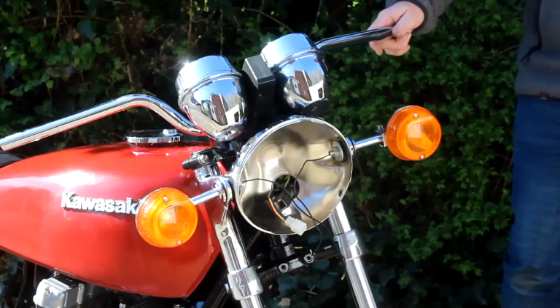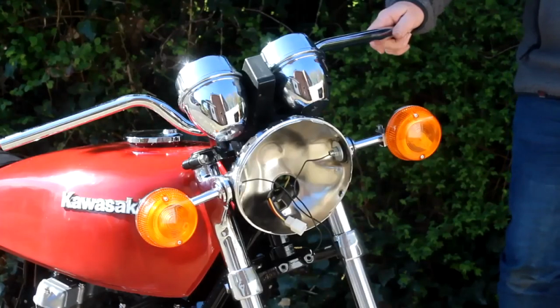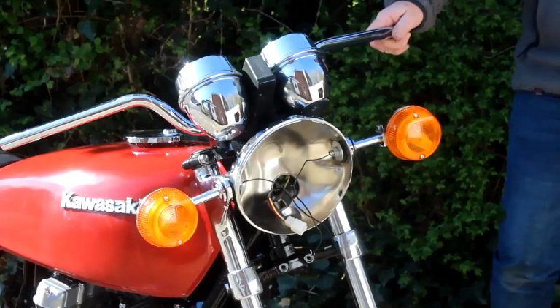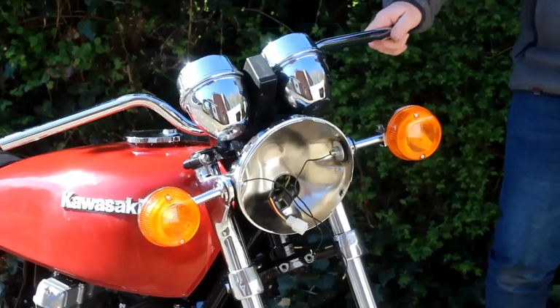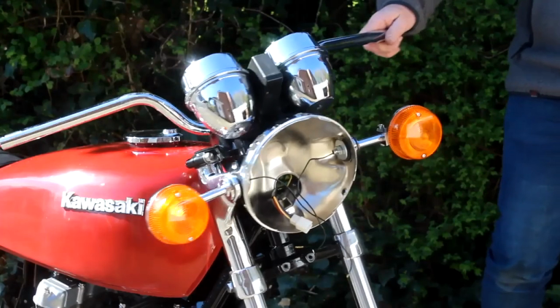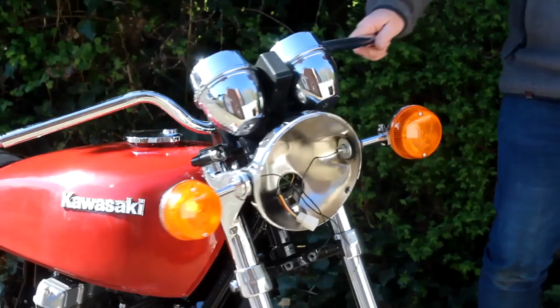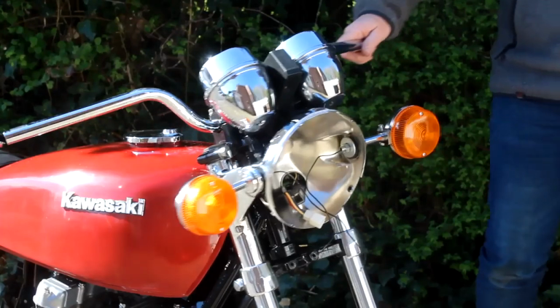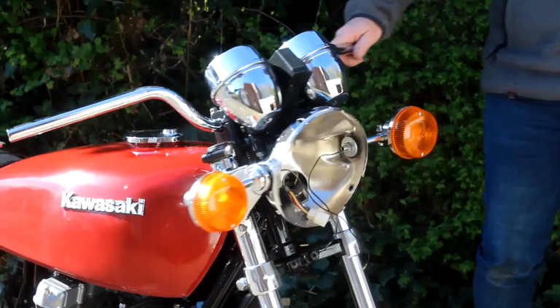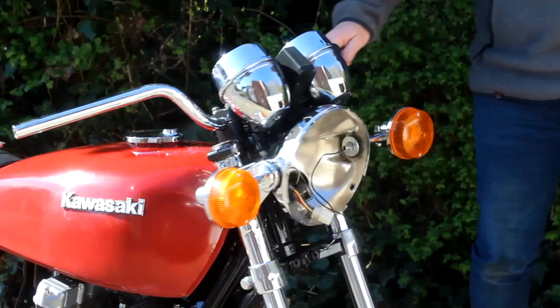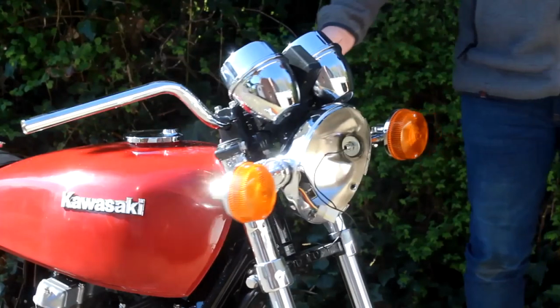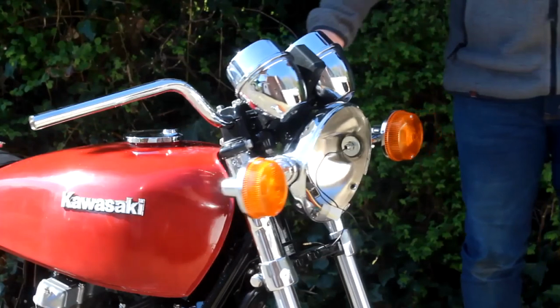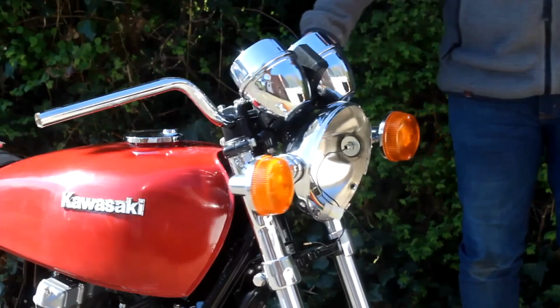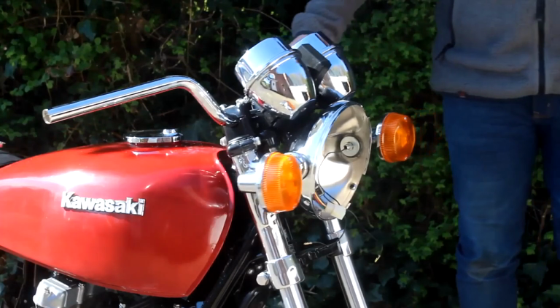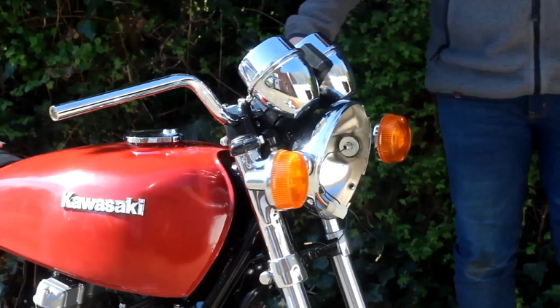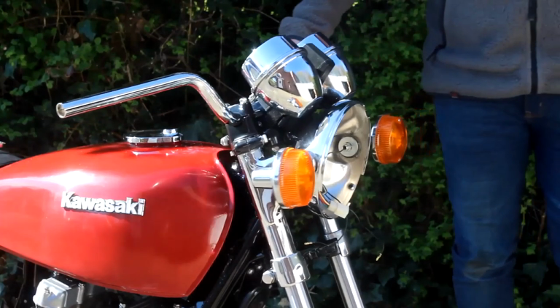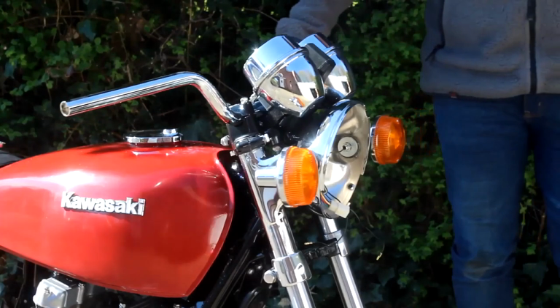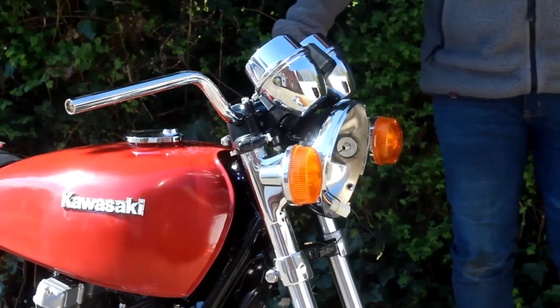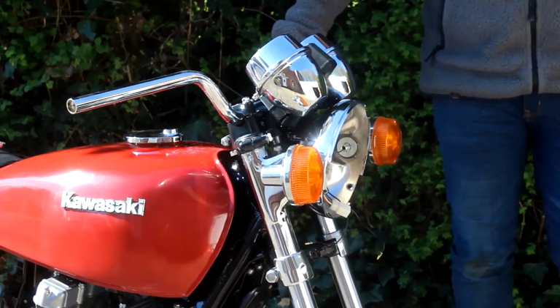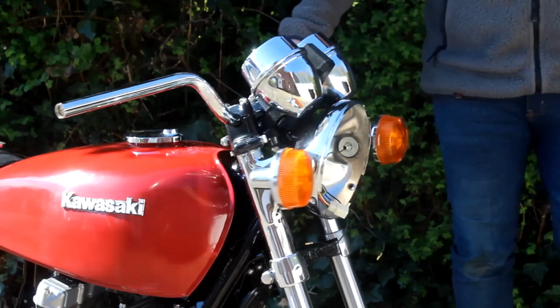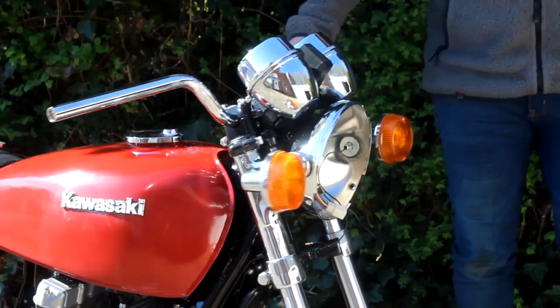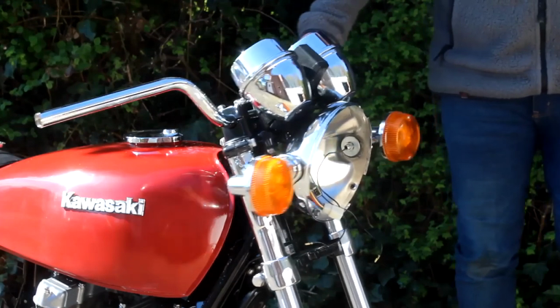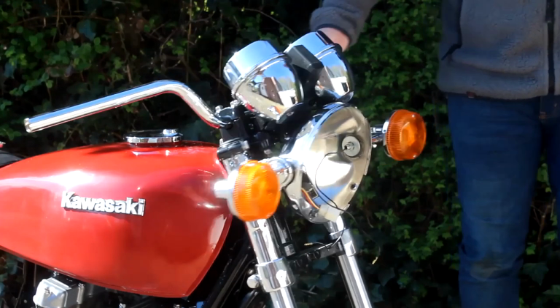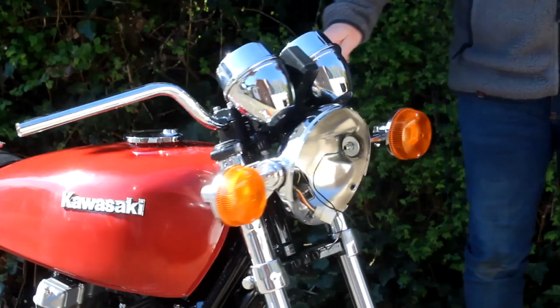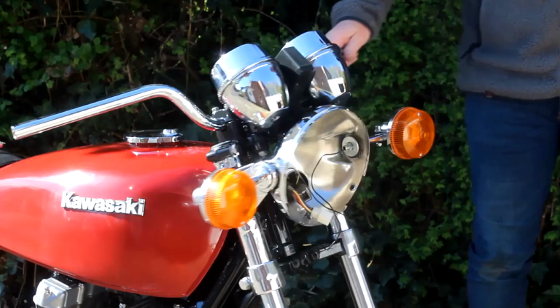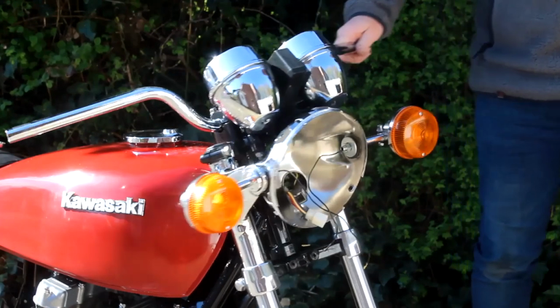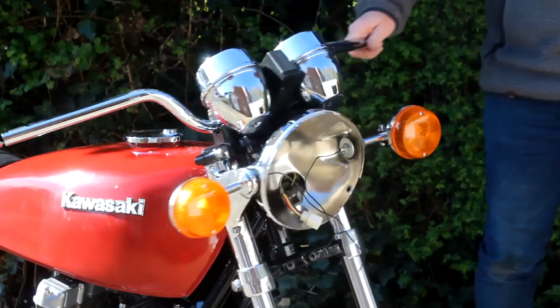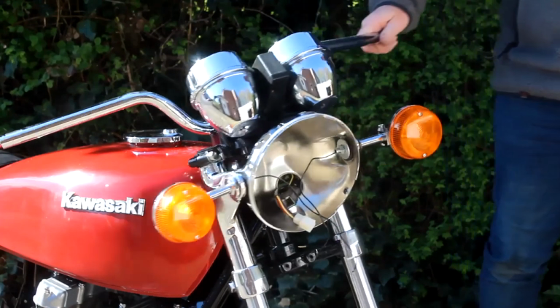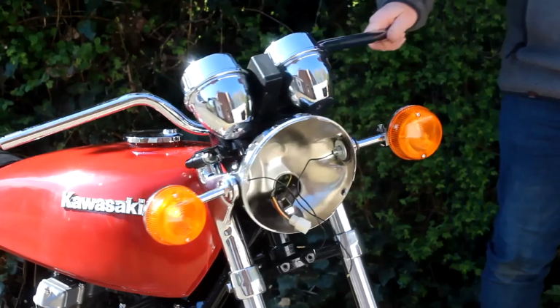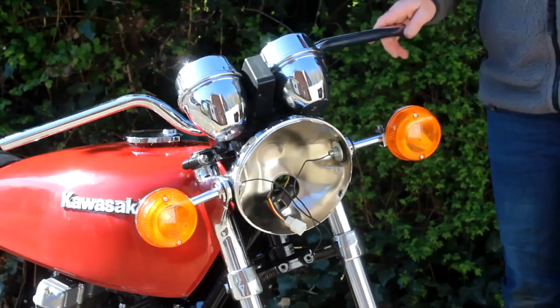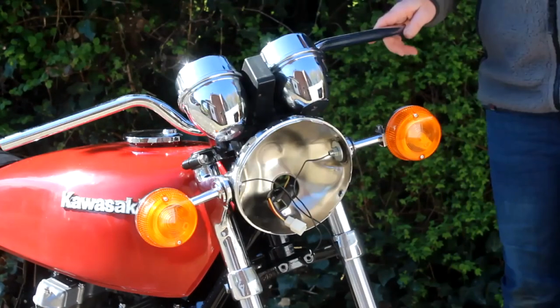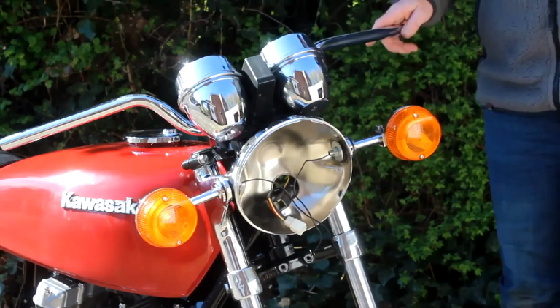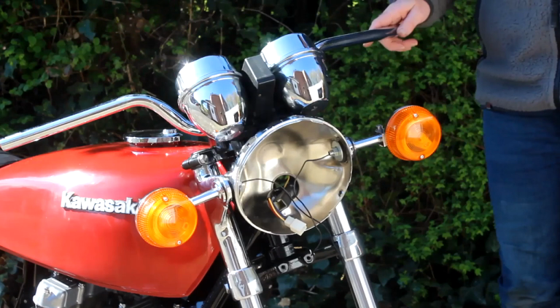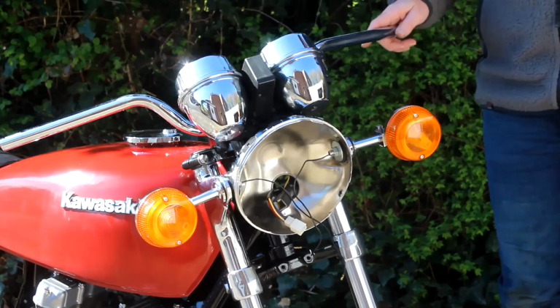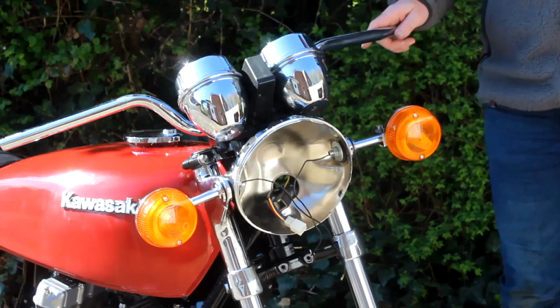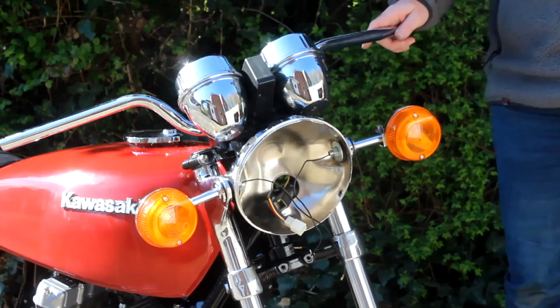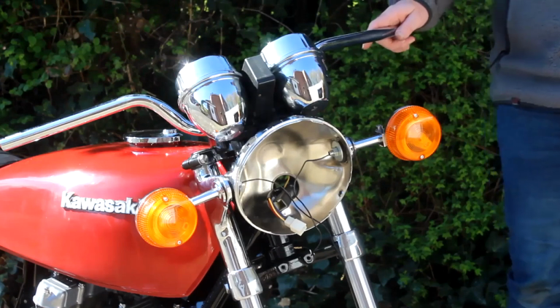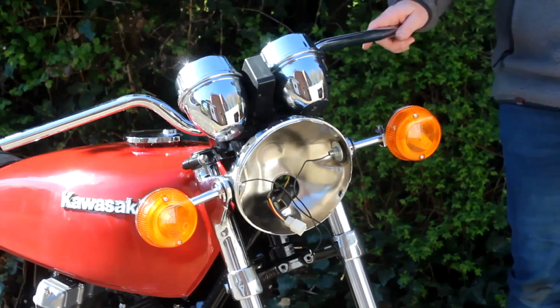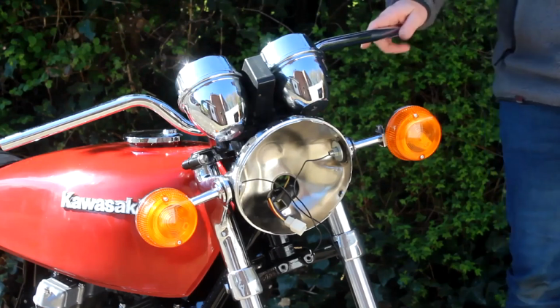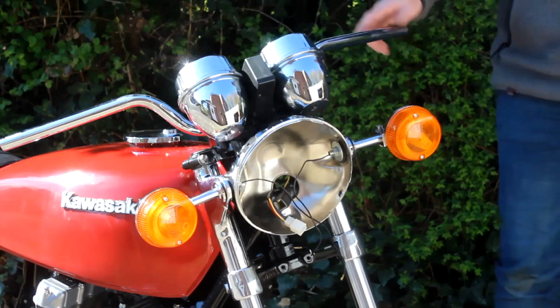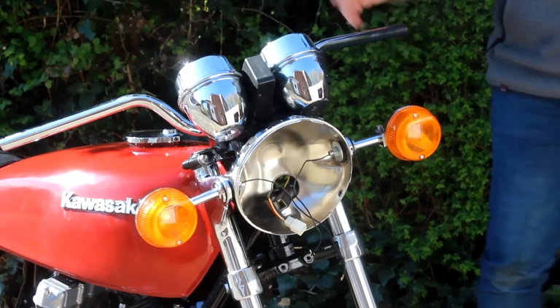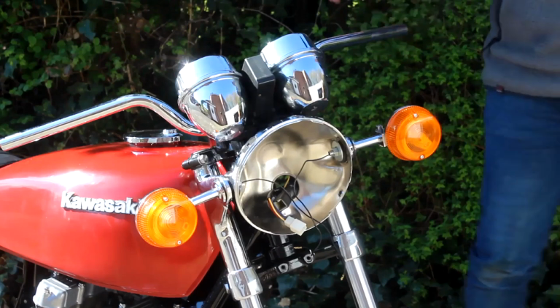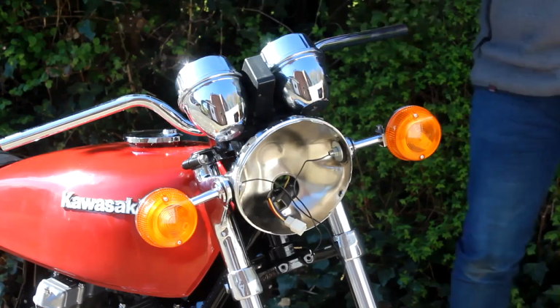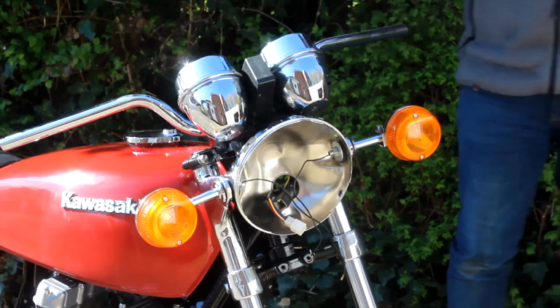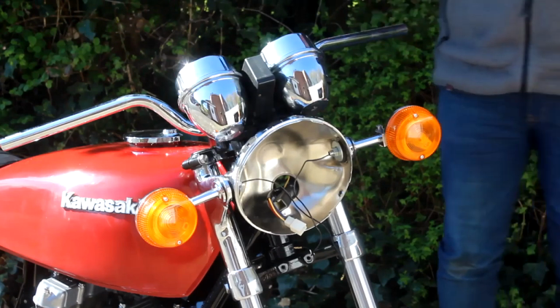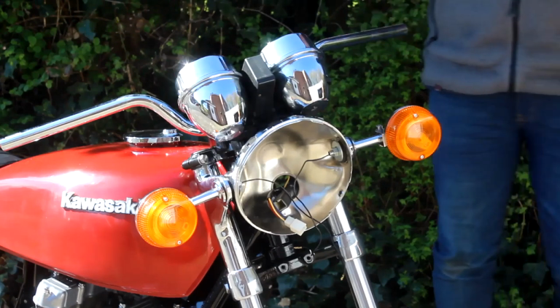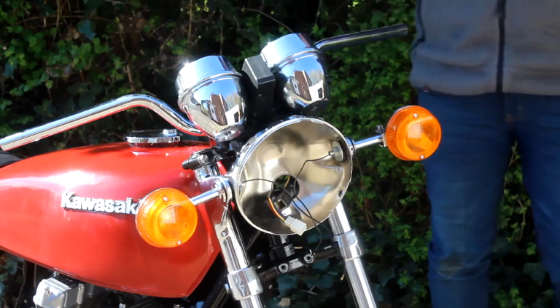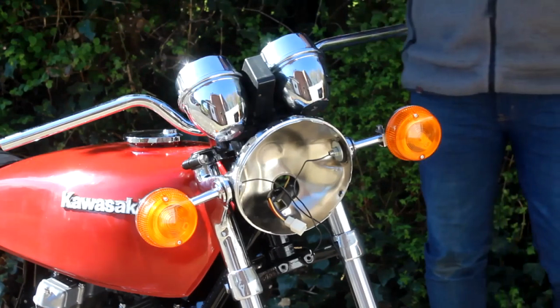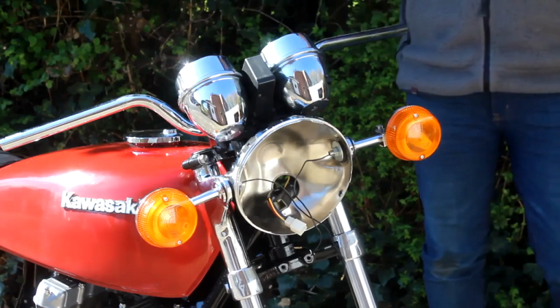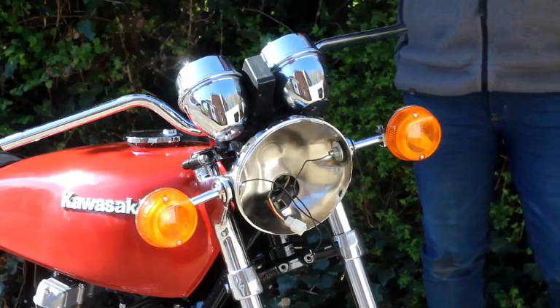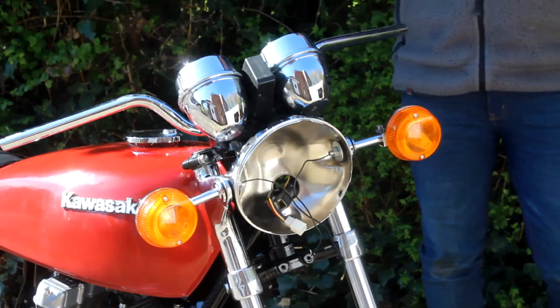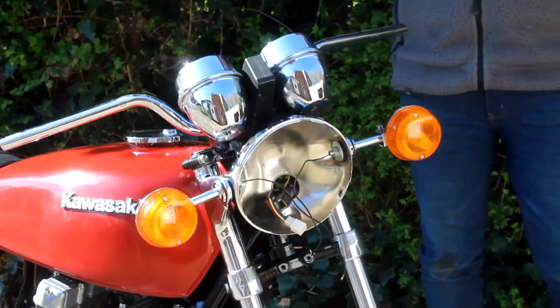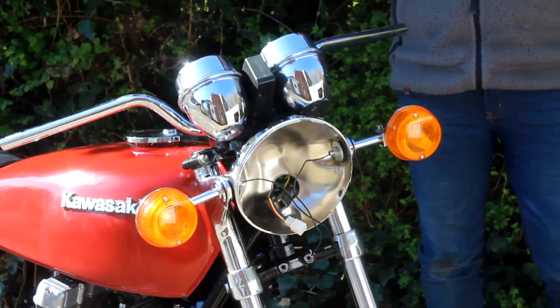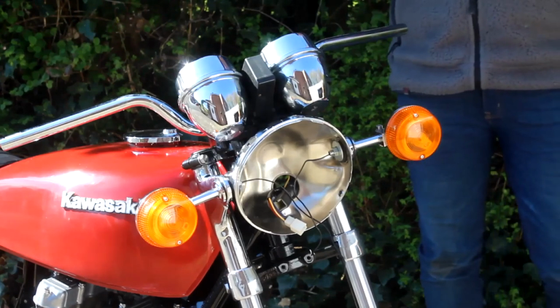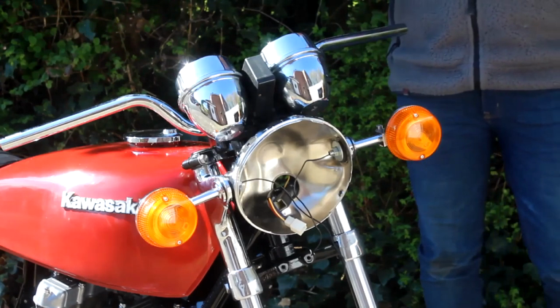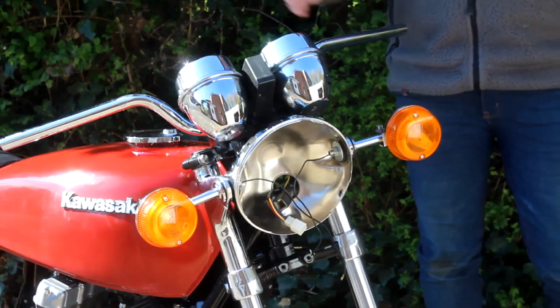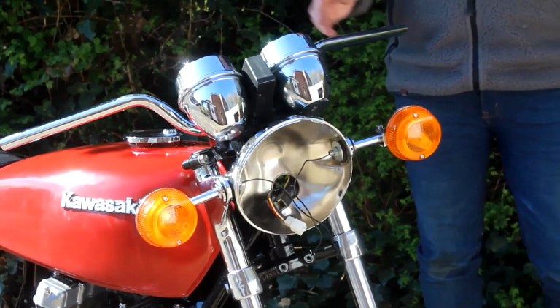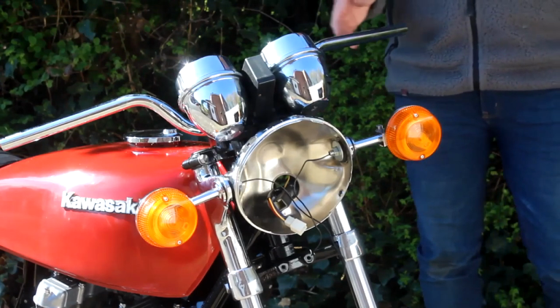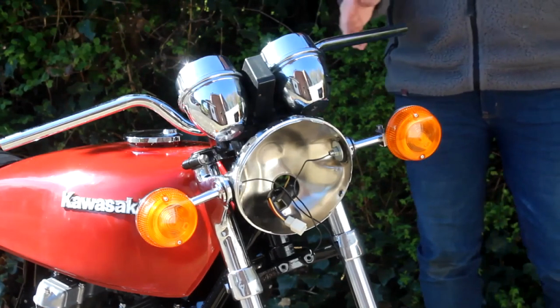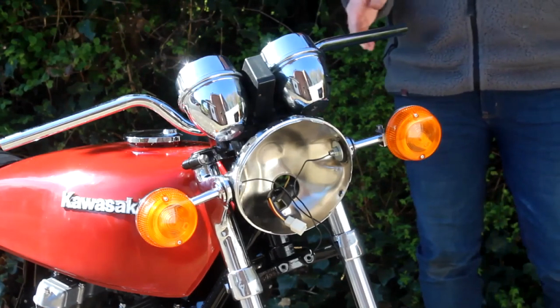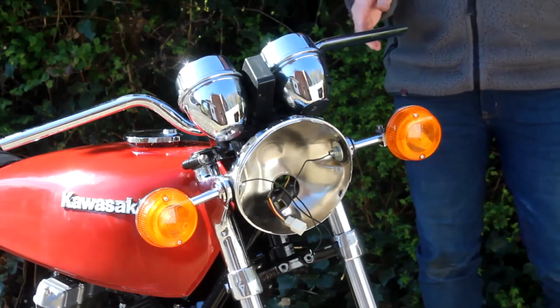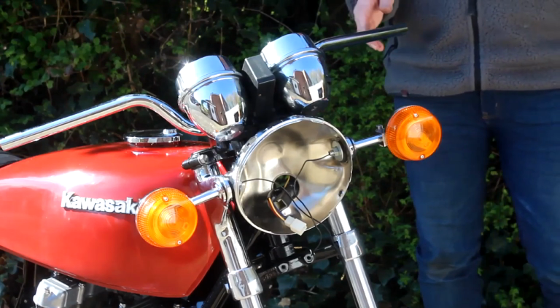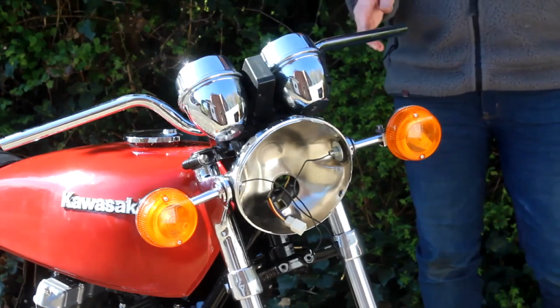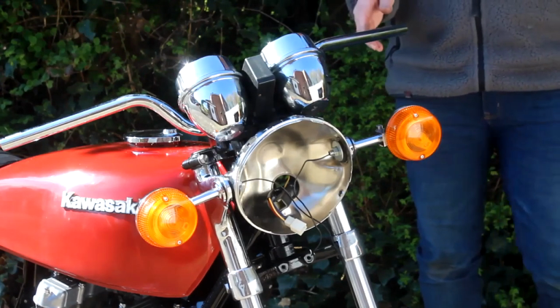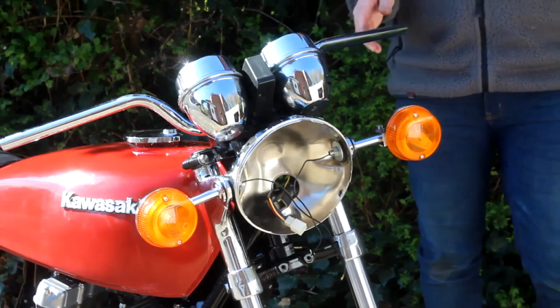And there are the two front indicator stems changed over. Now I'm going to do the same thing but this time for the rear indicators.